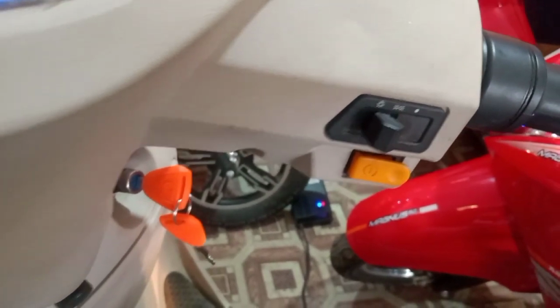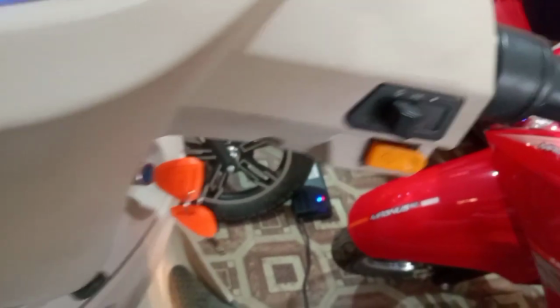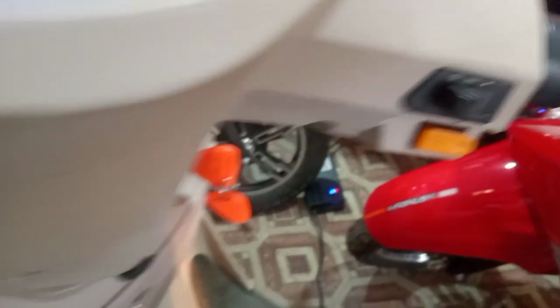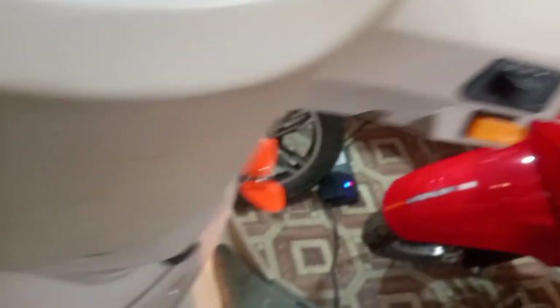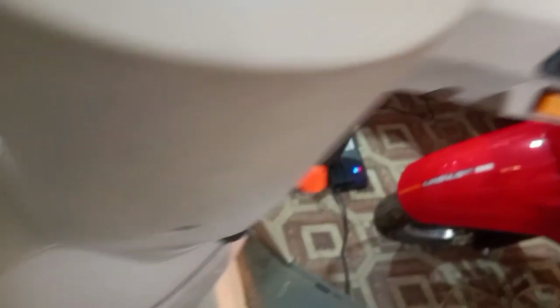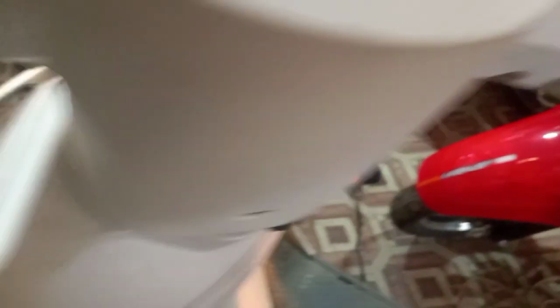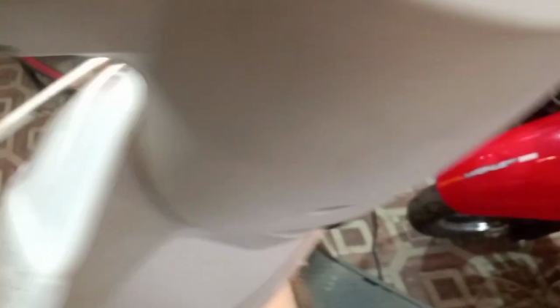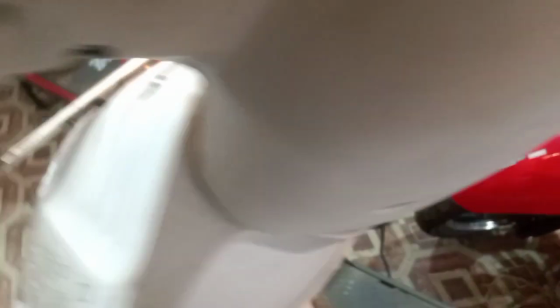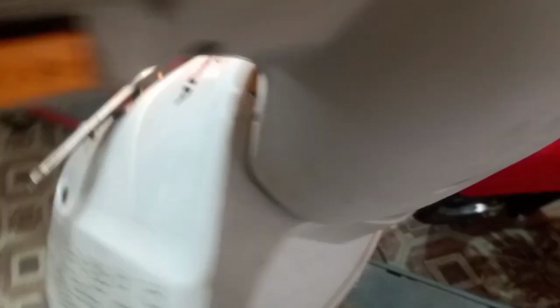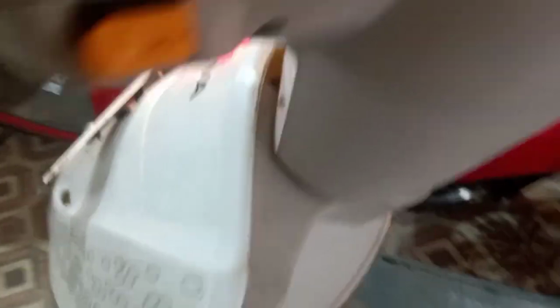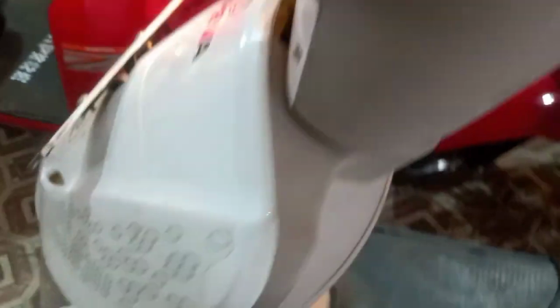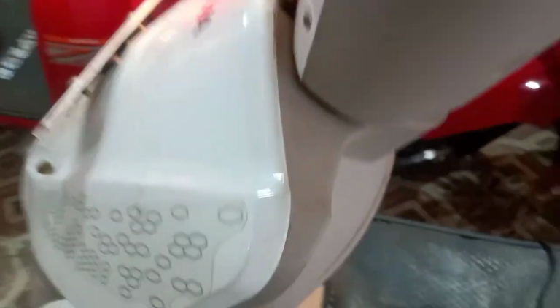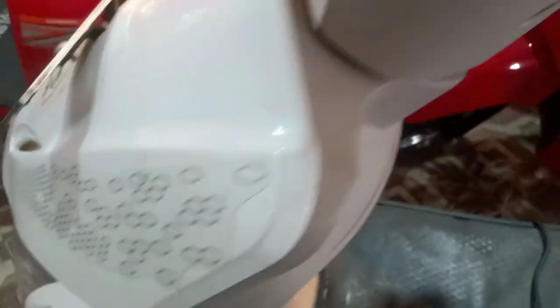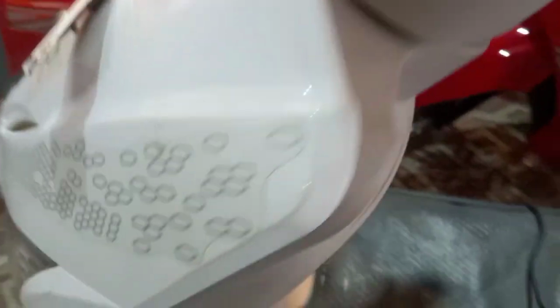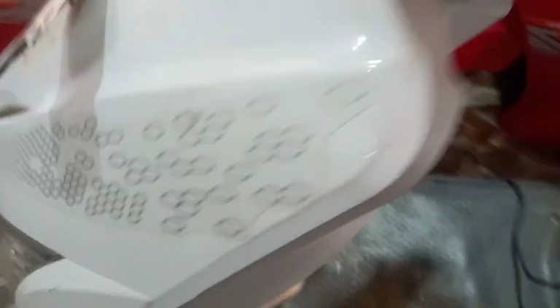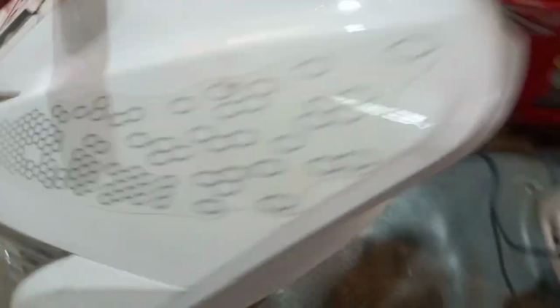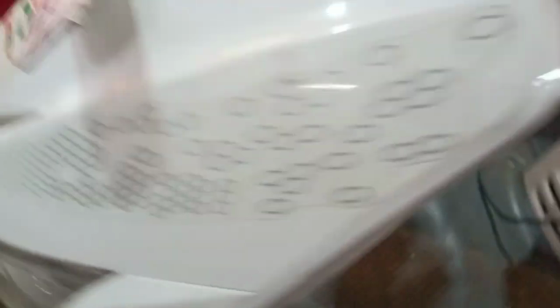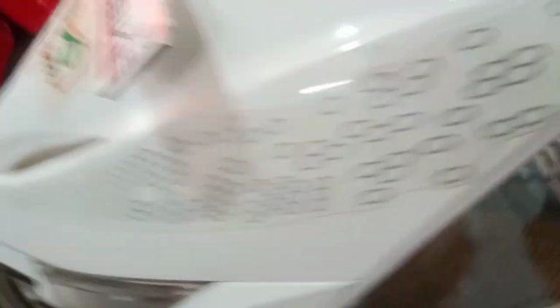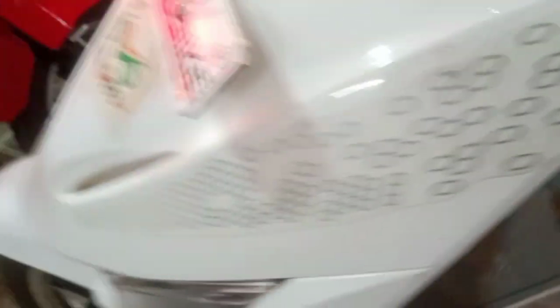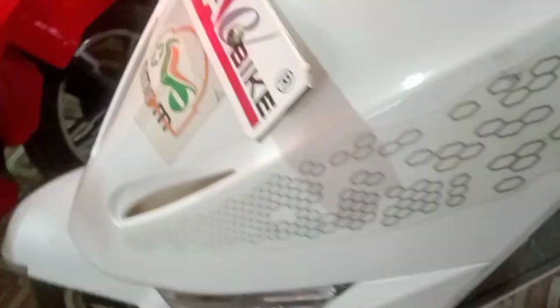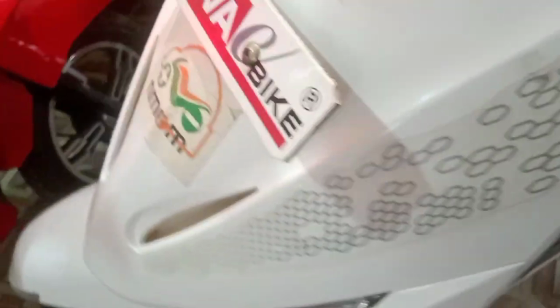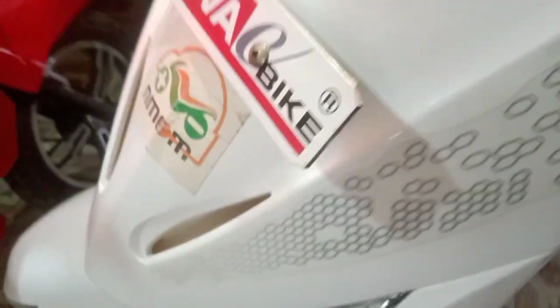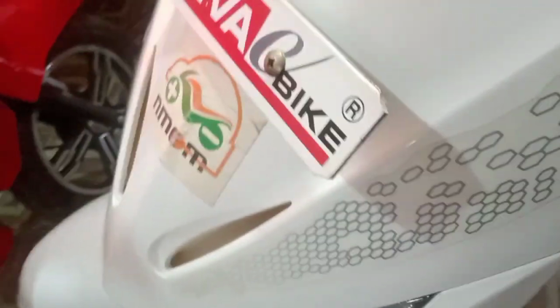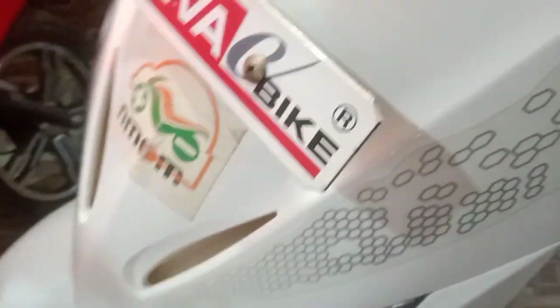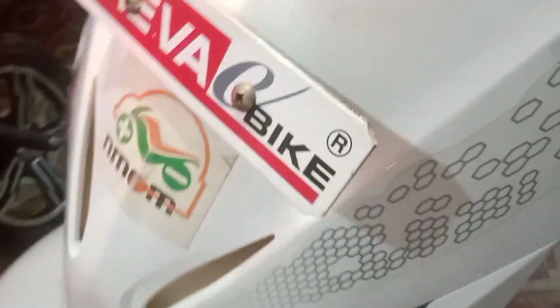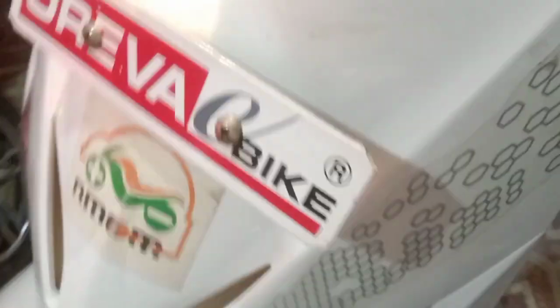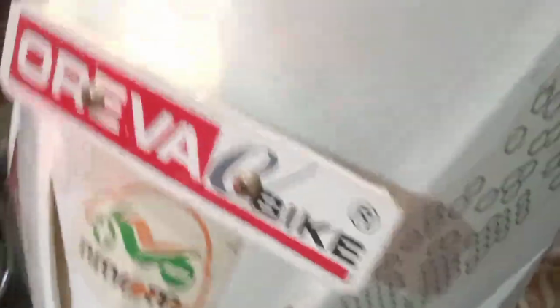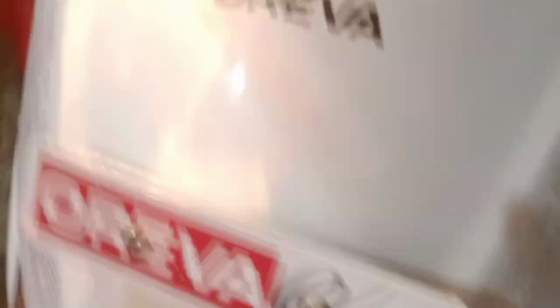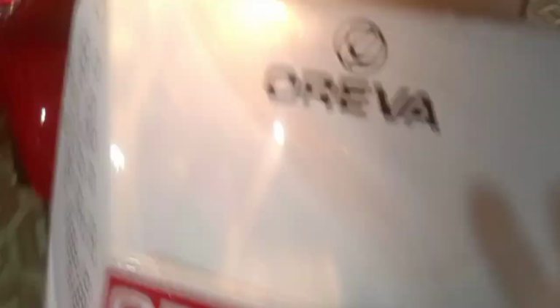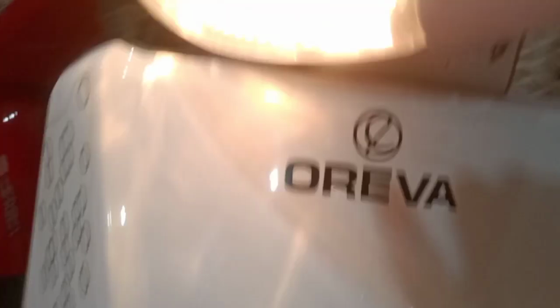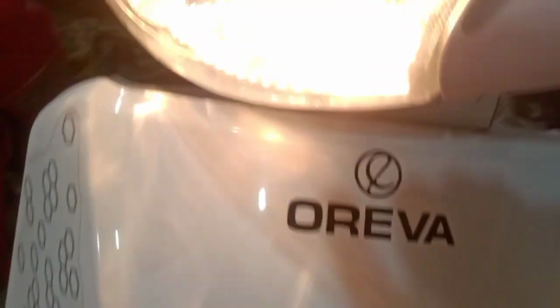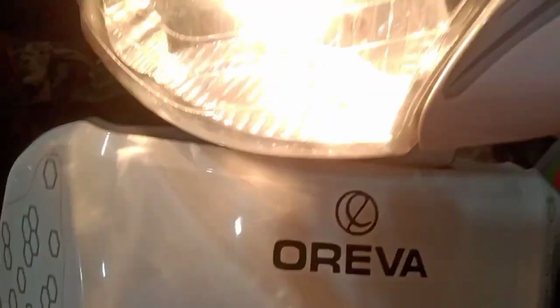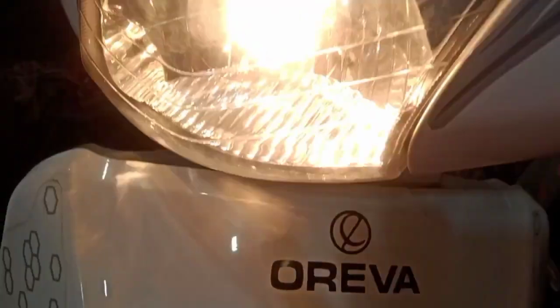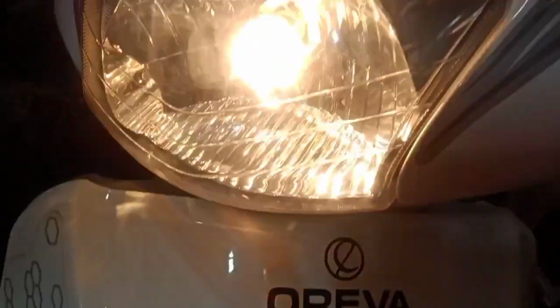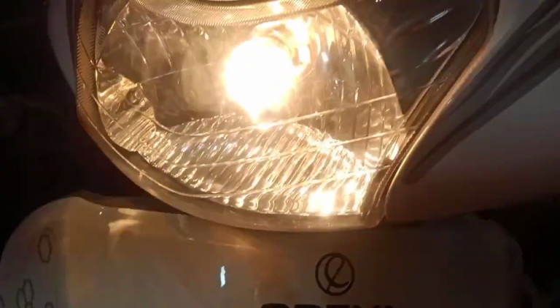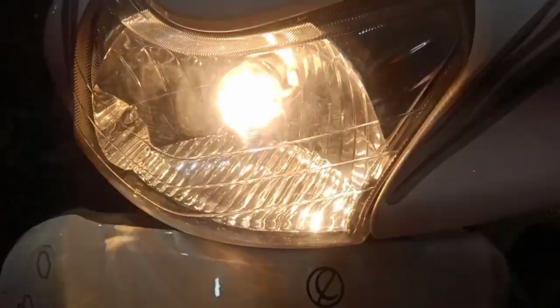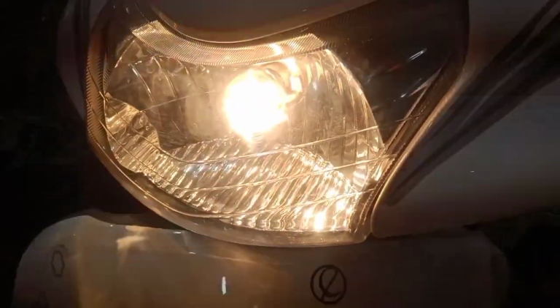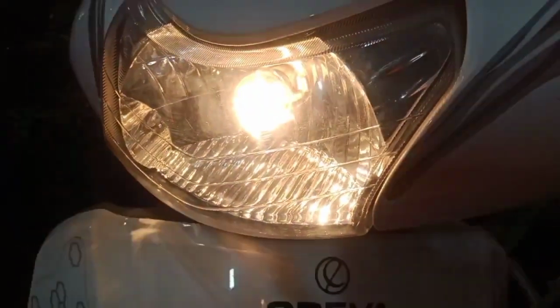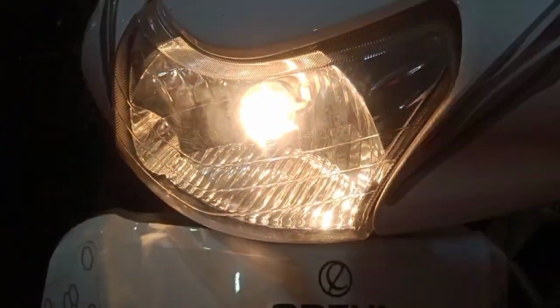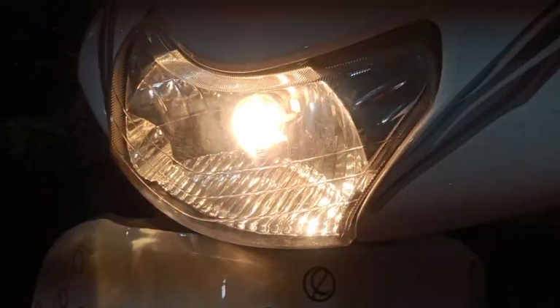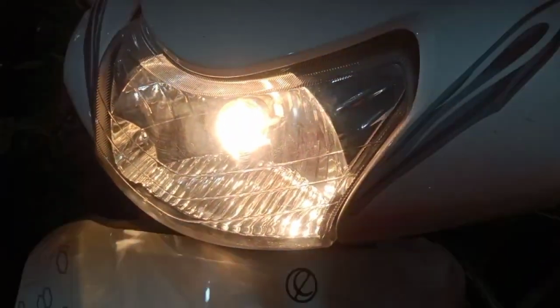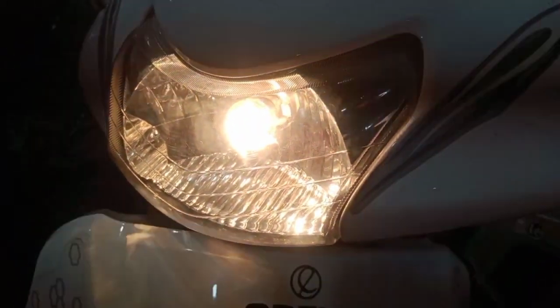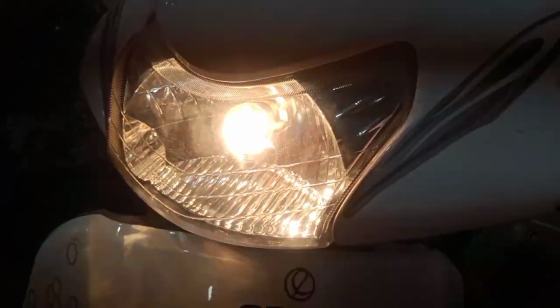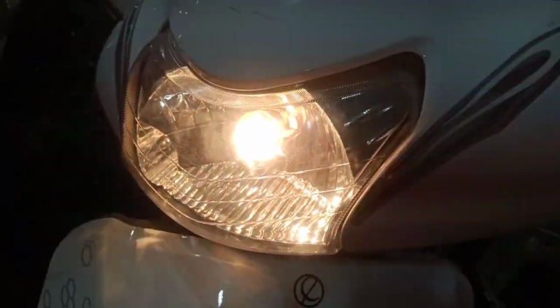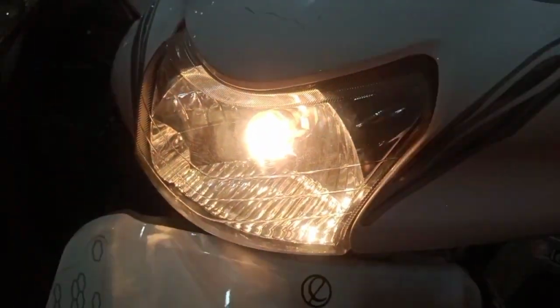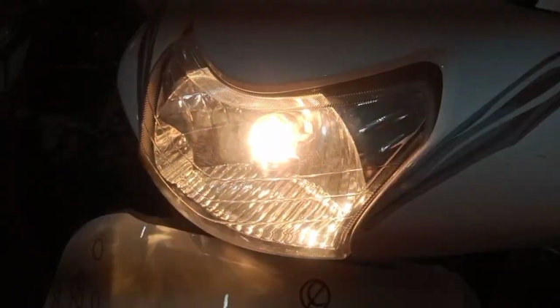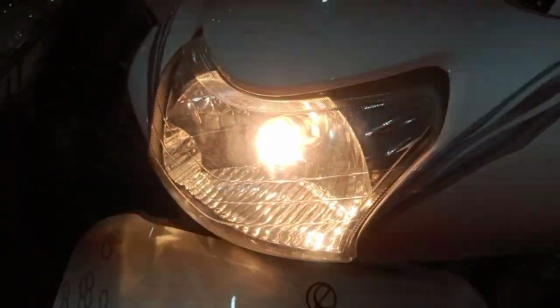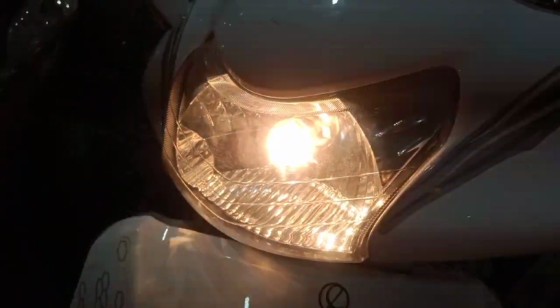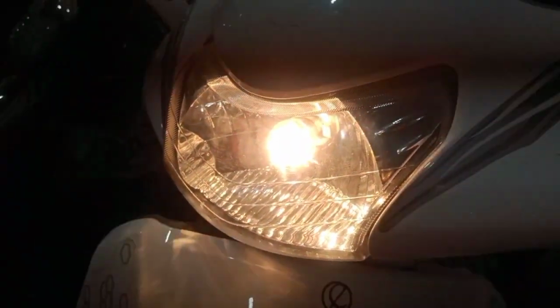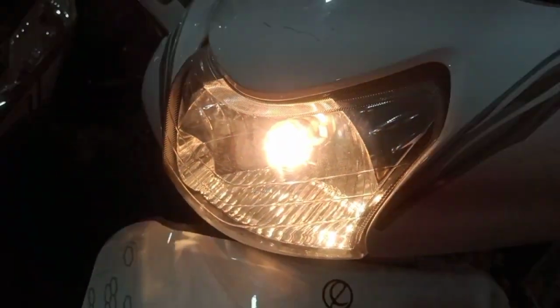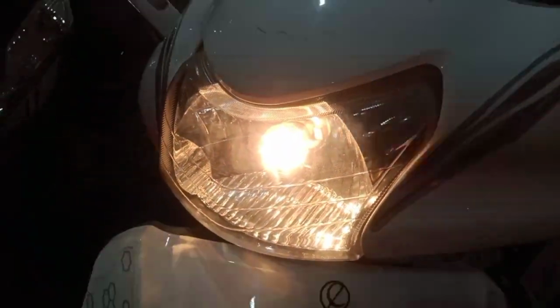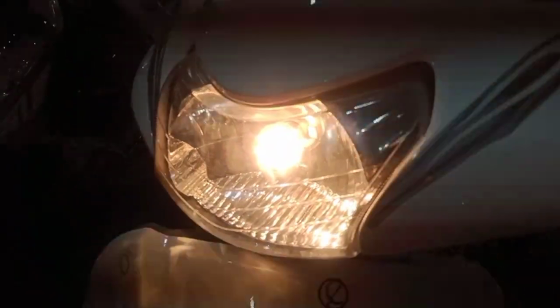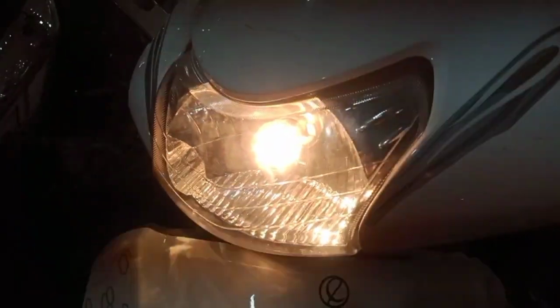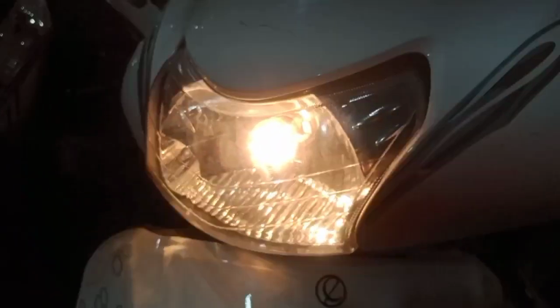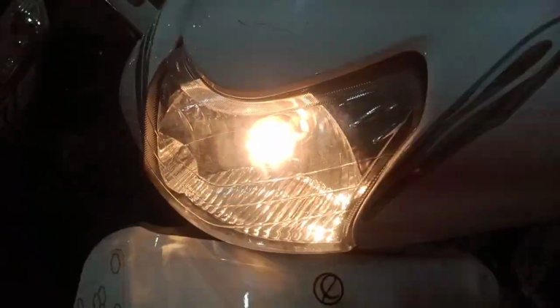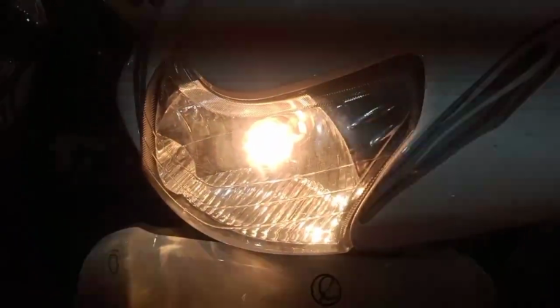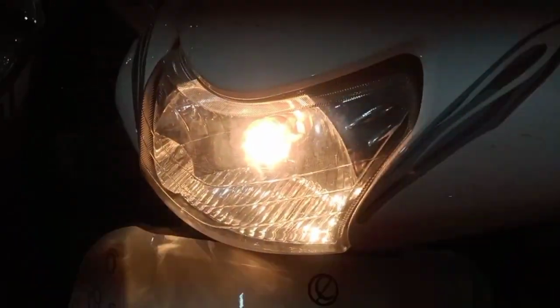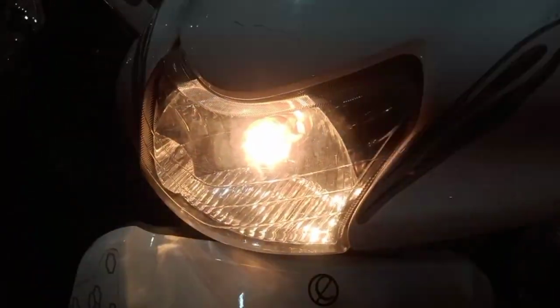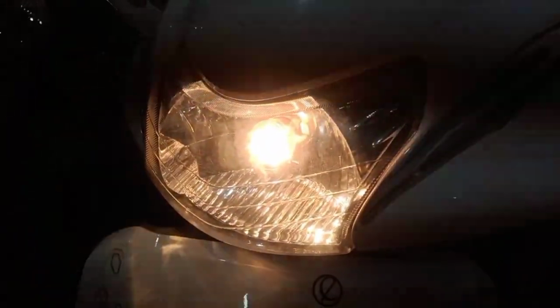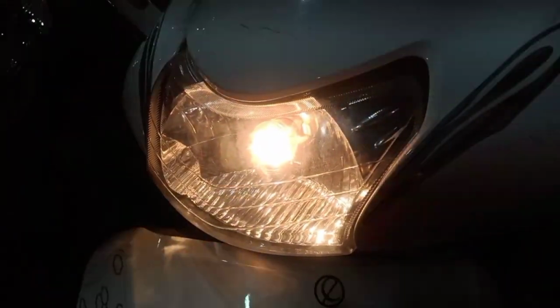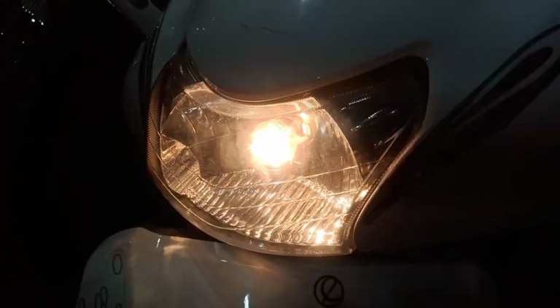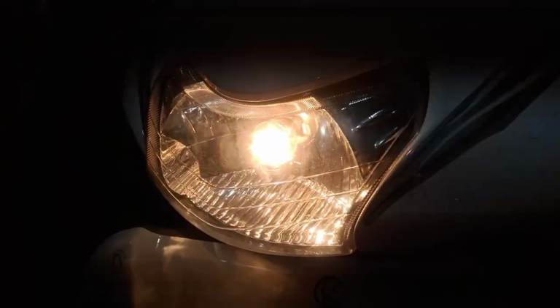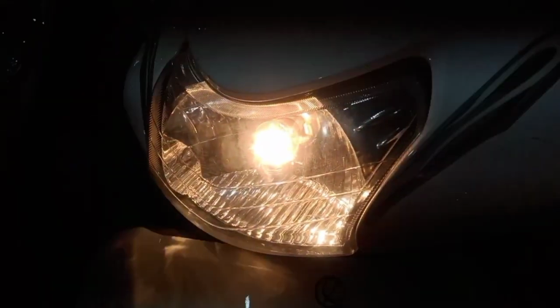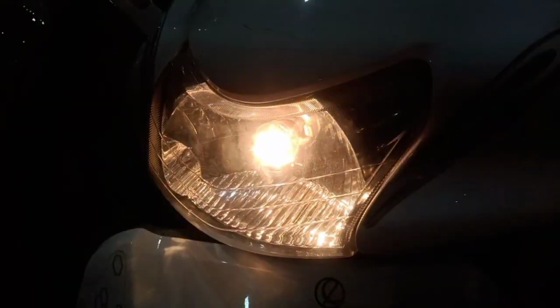The headlight looks good and it comes with a valve light.